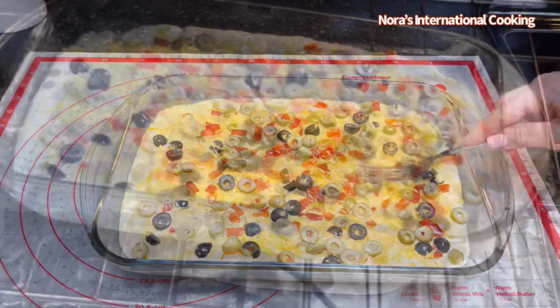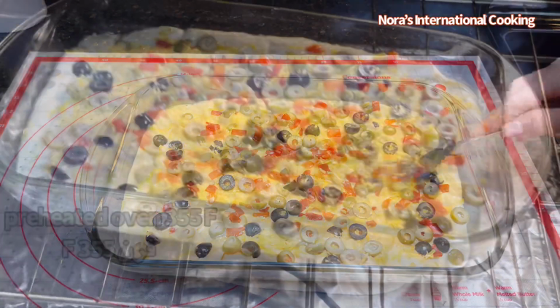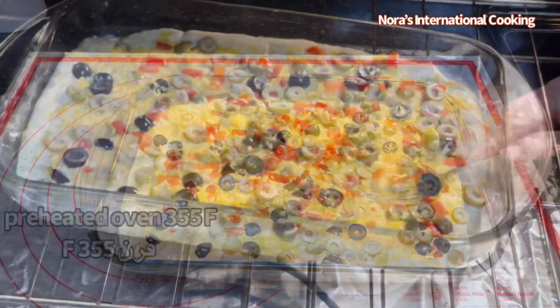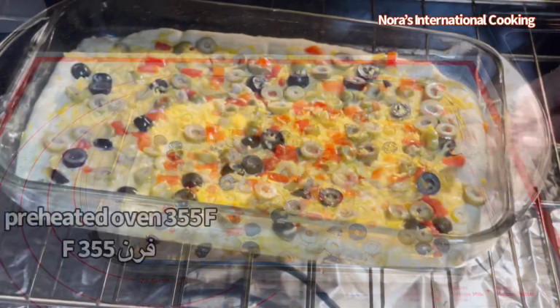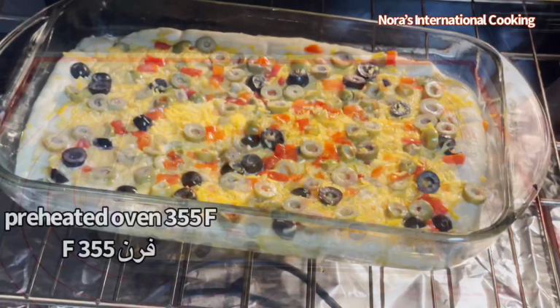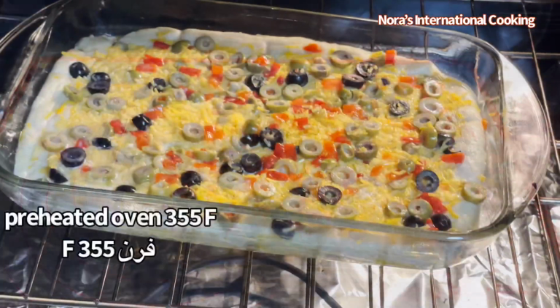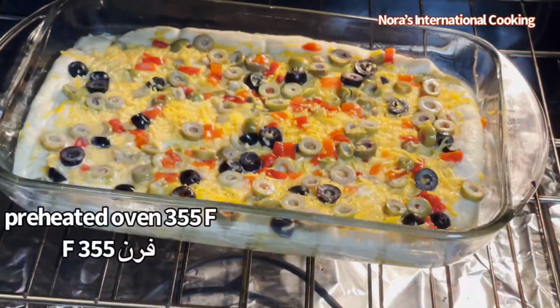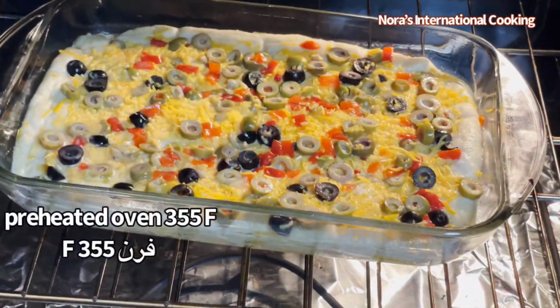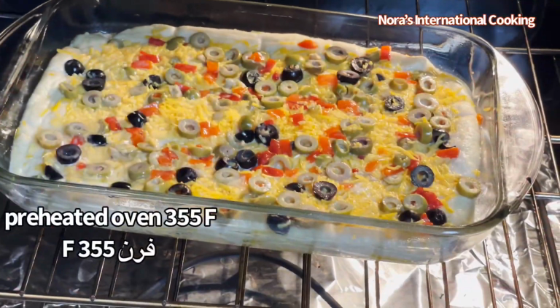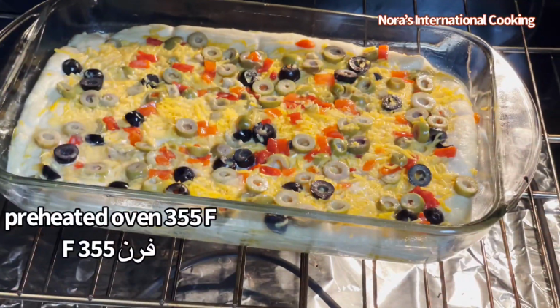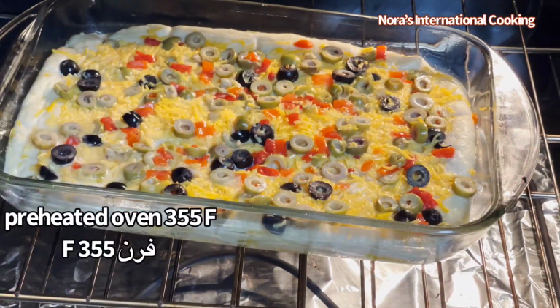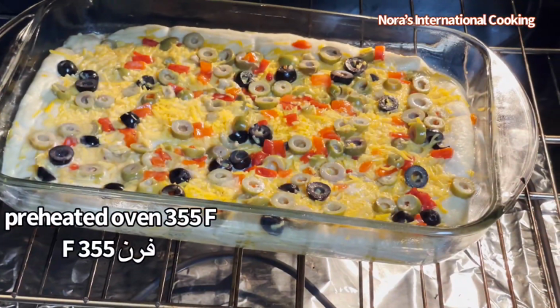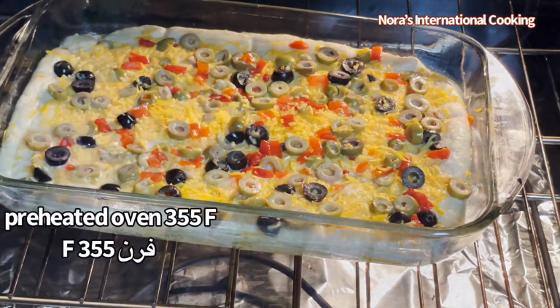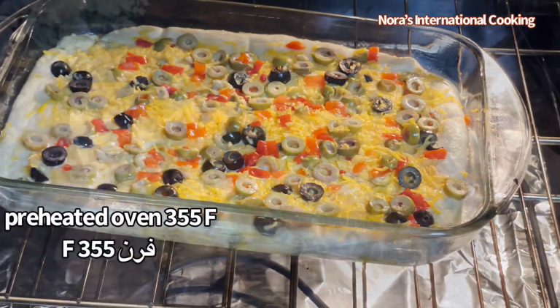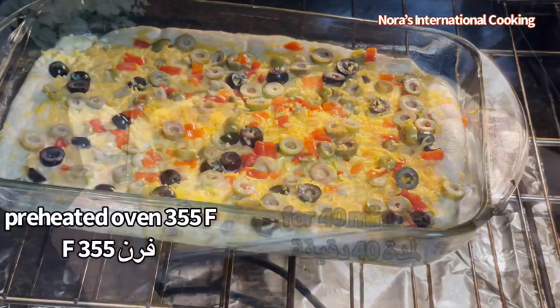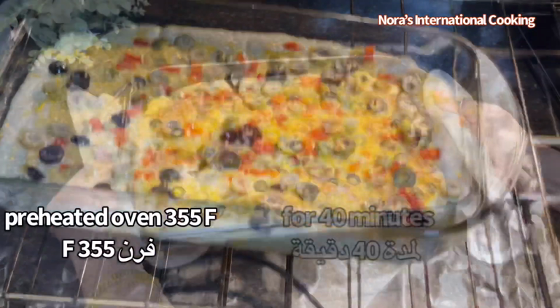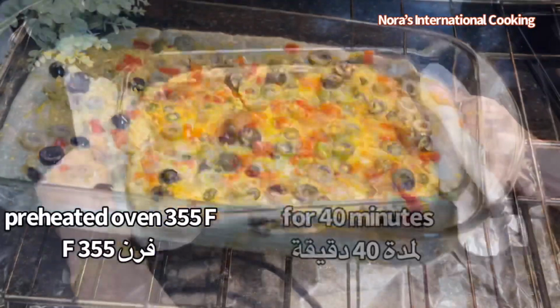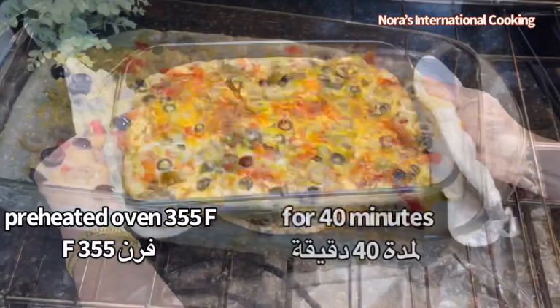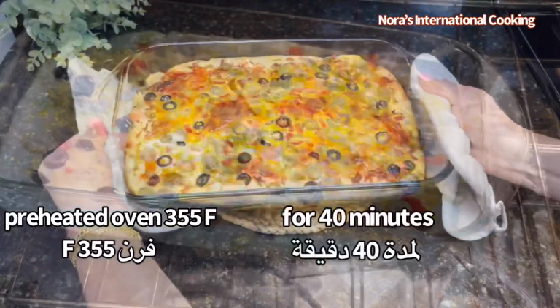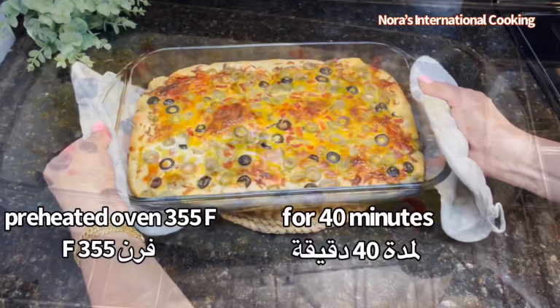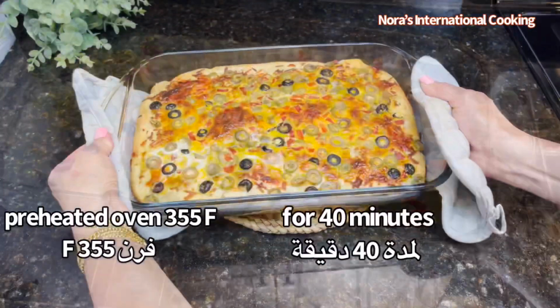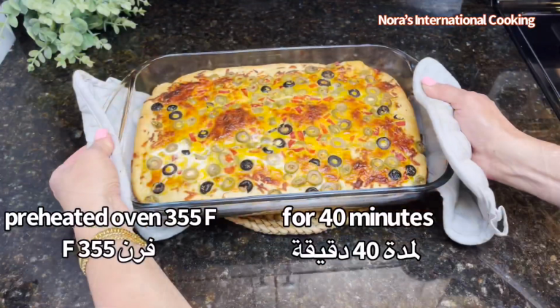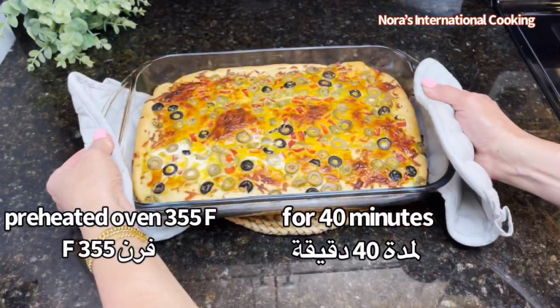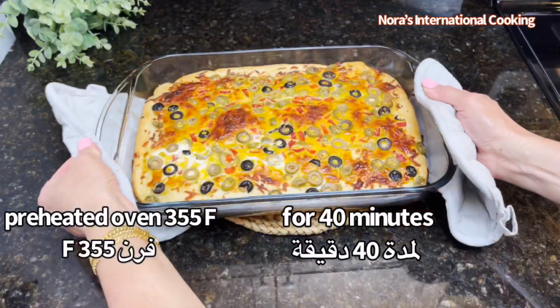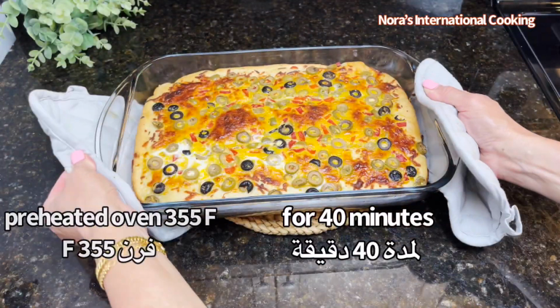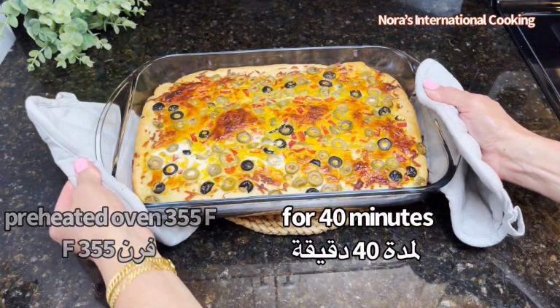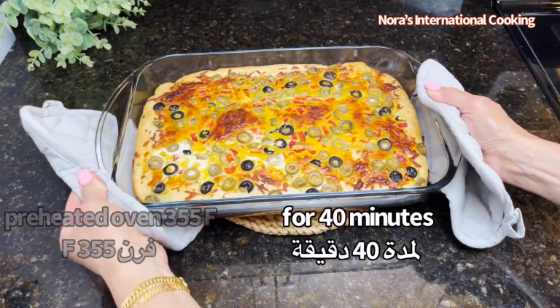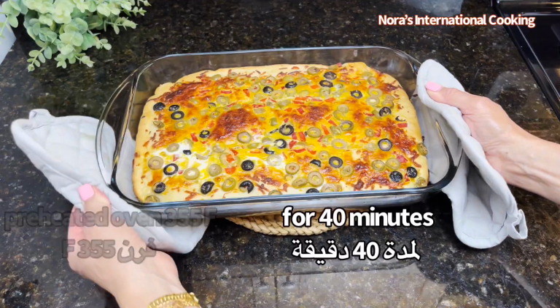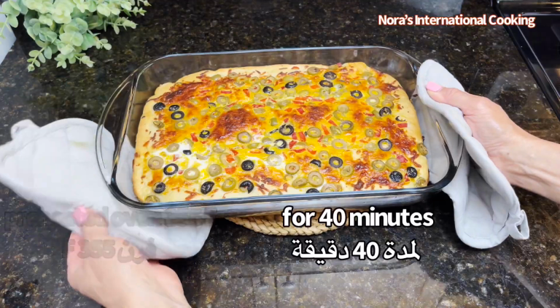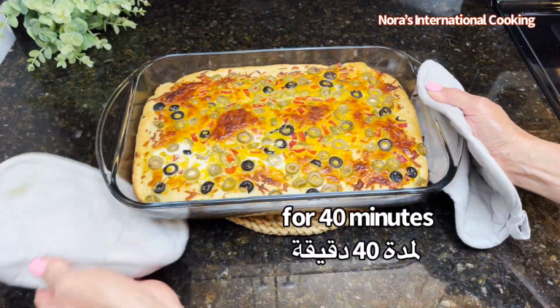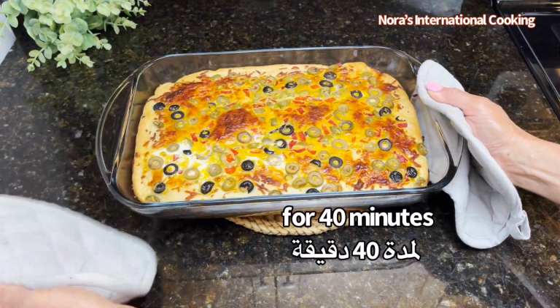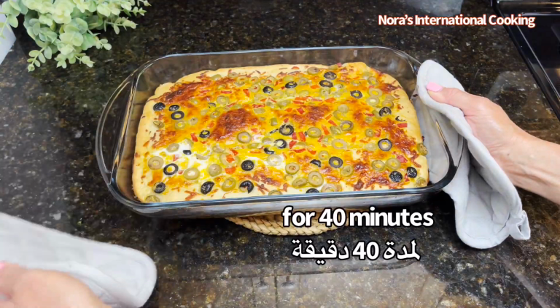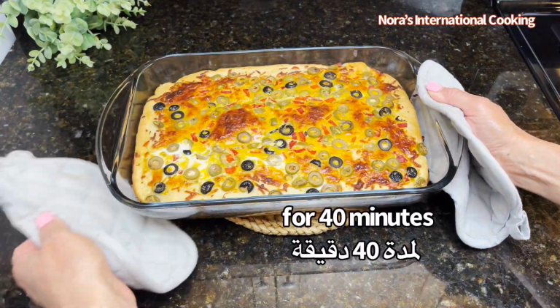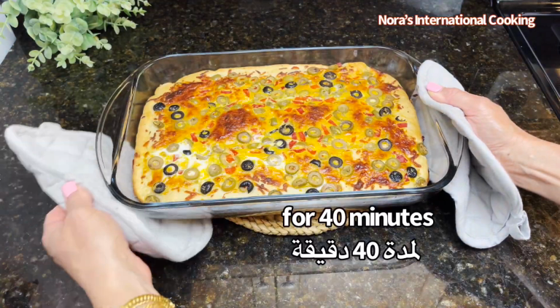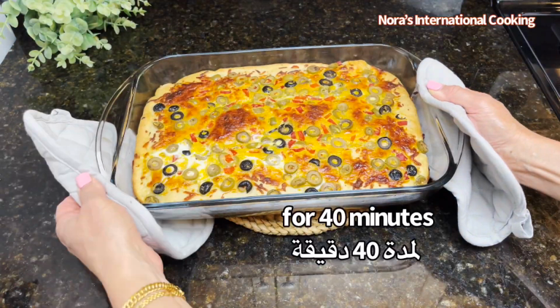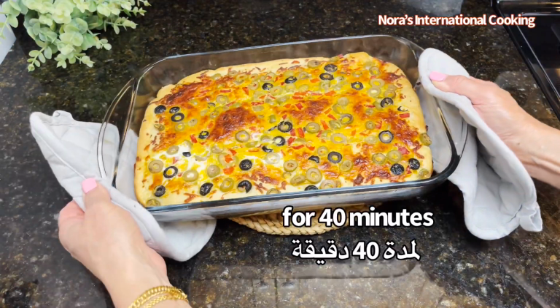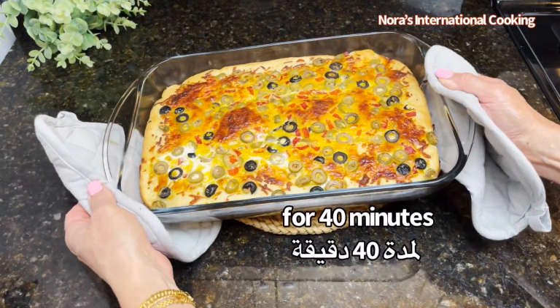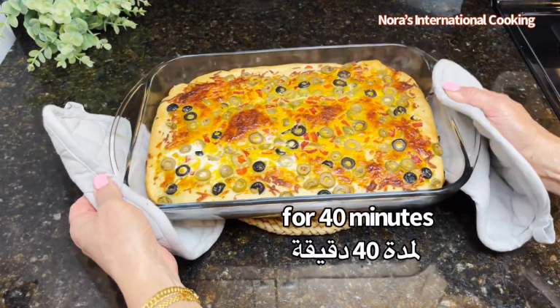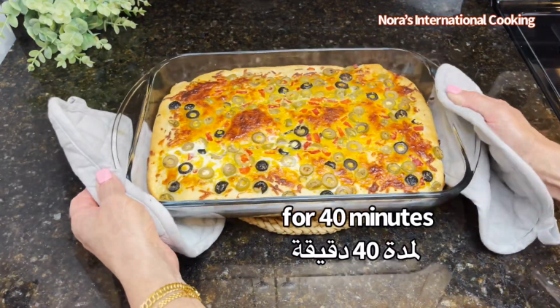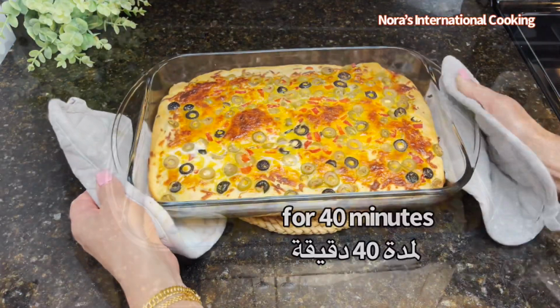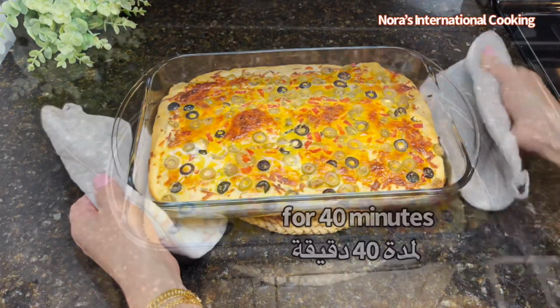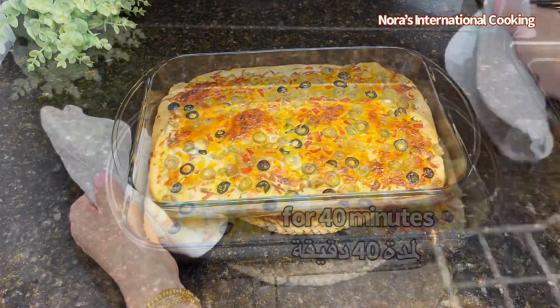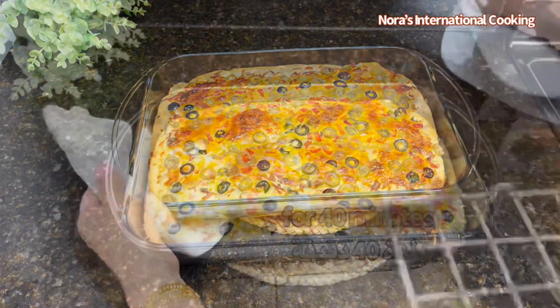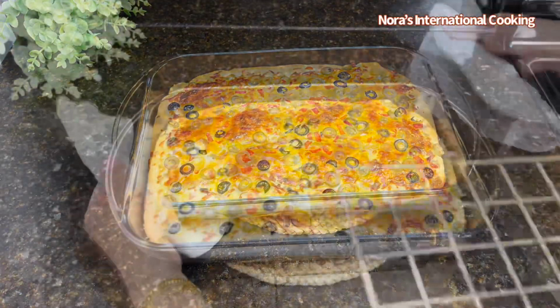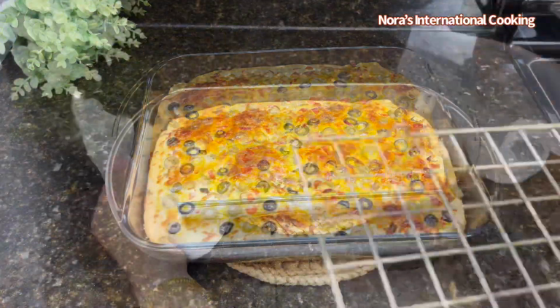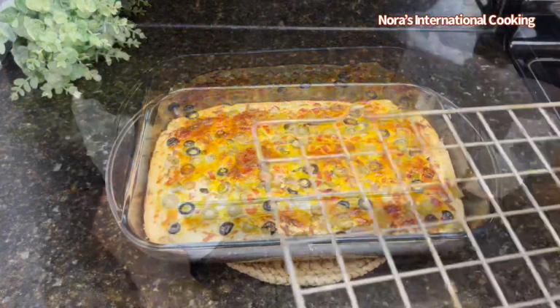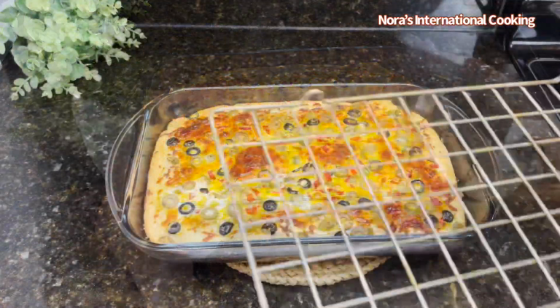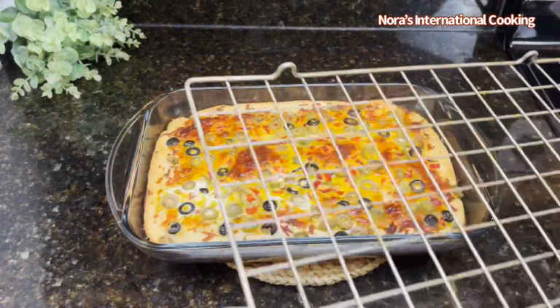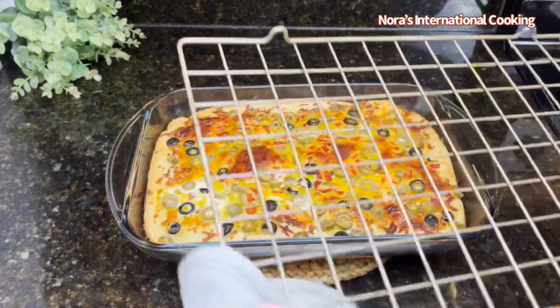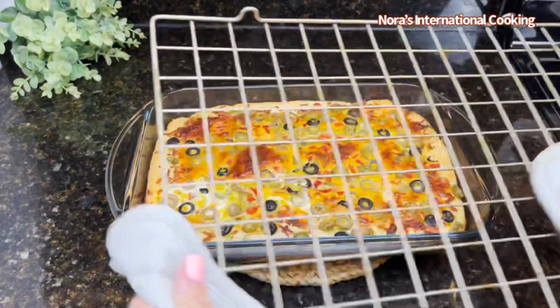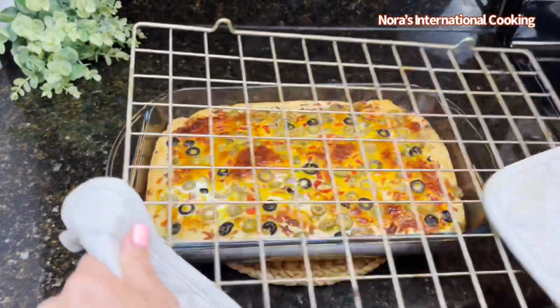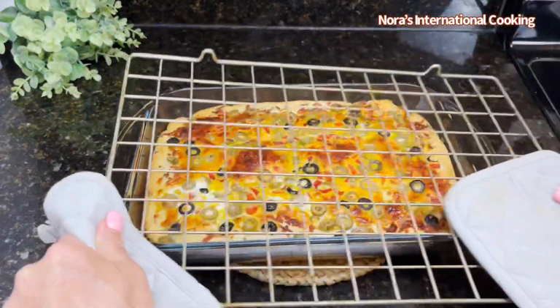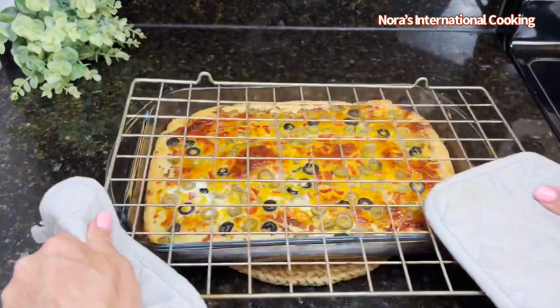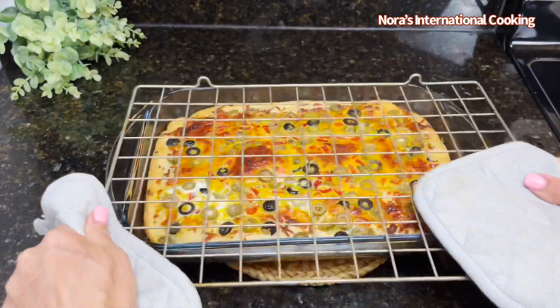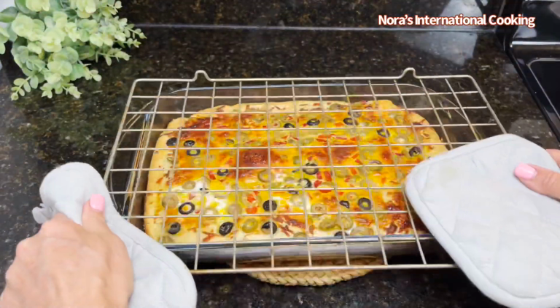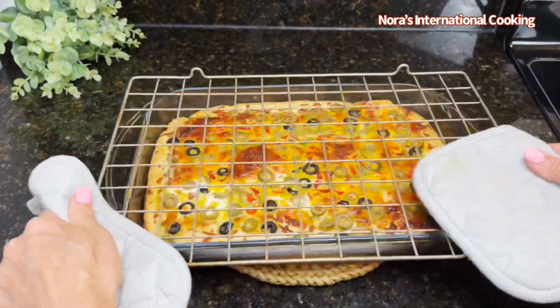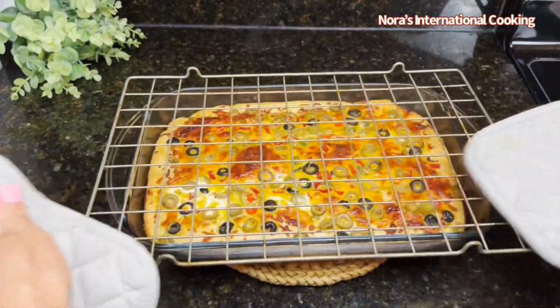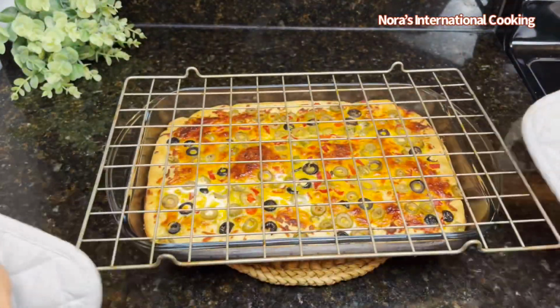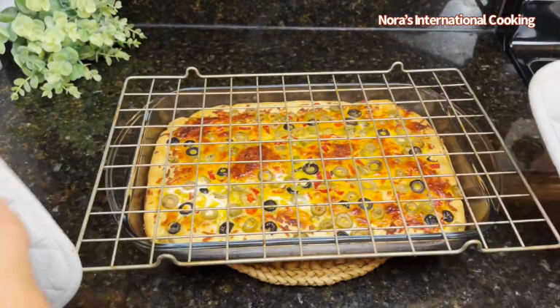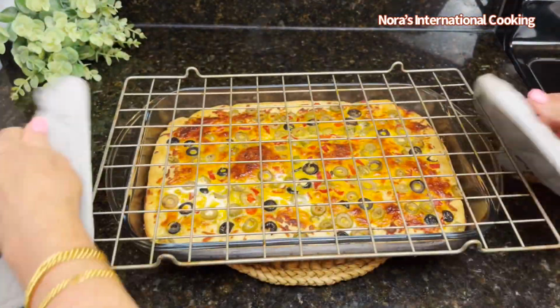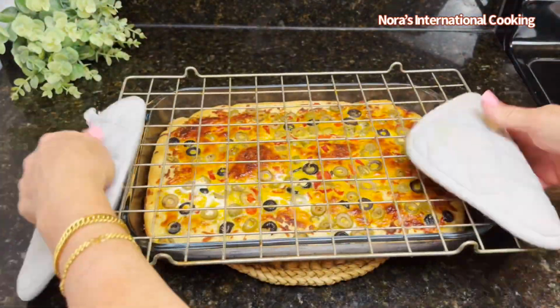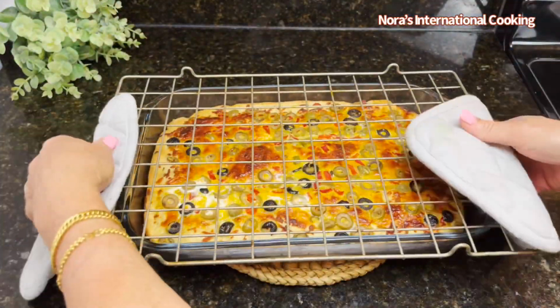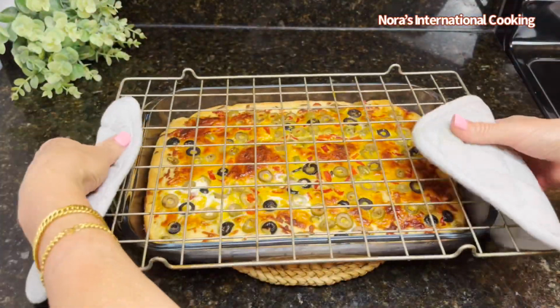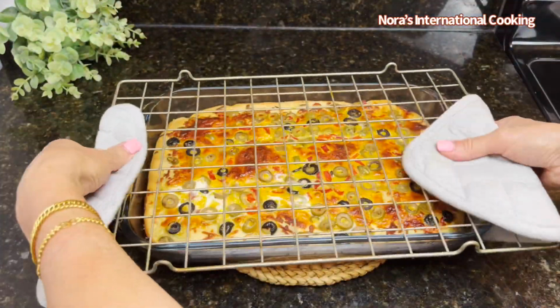It's time to go in the oven at 355 Fahrenheit for about 40 minutes until it's nice and golden.